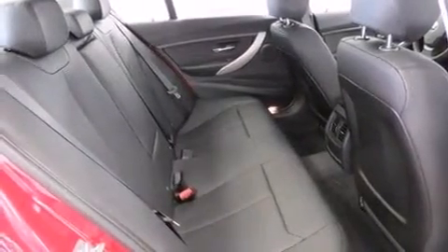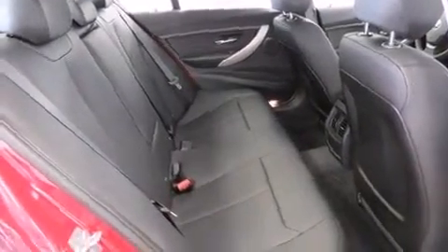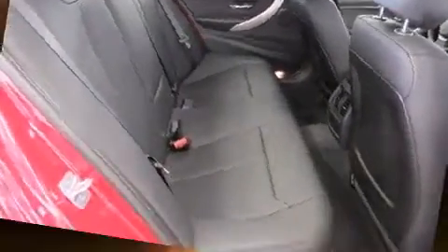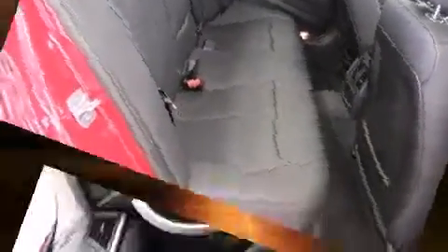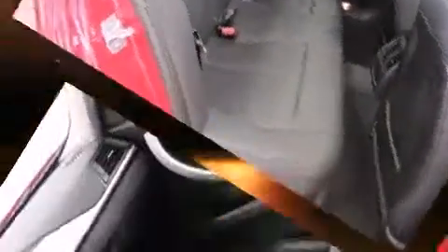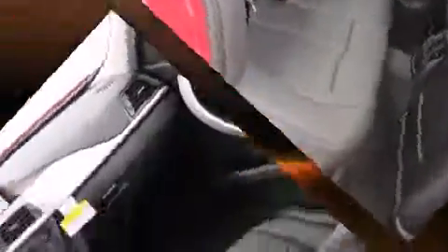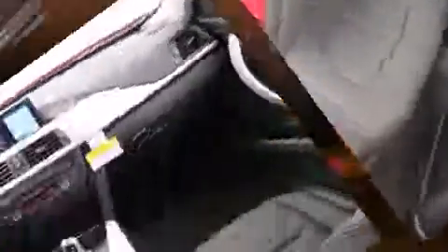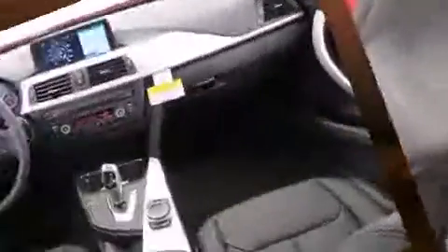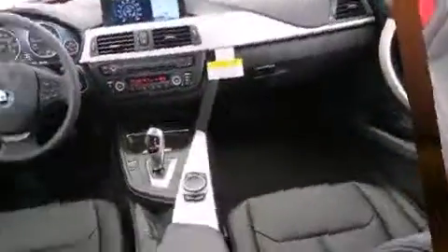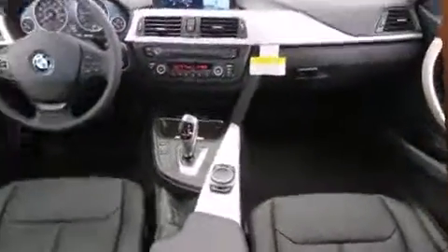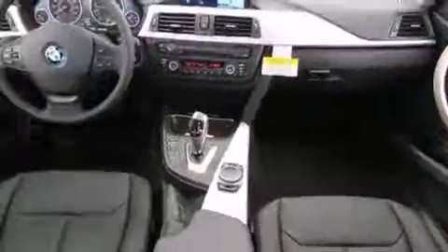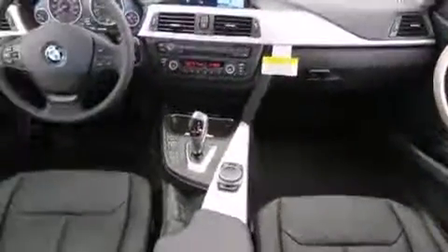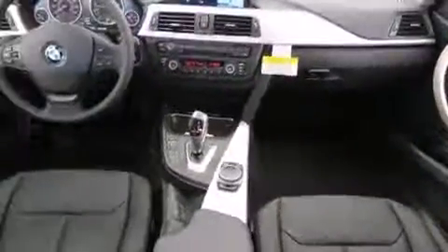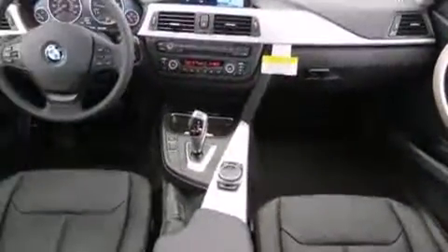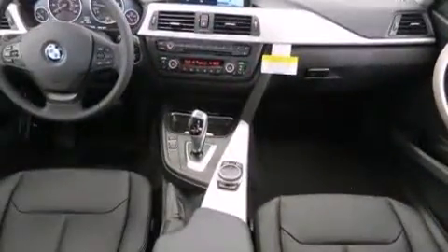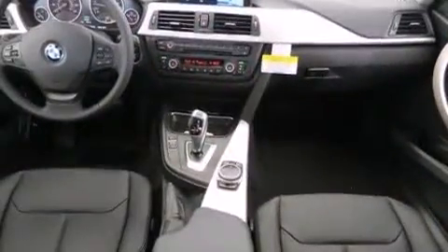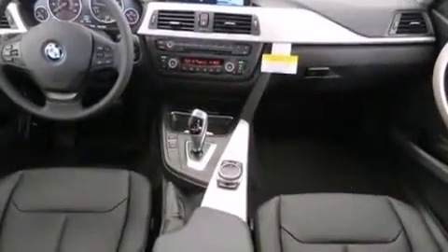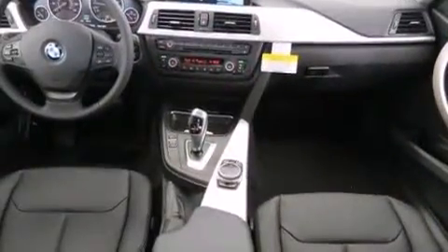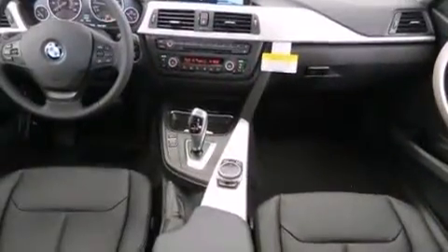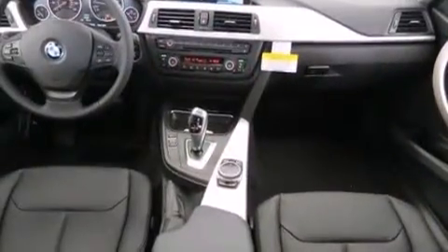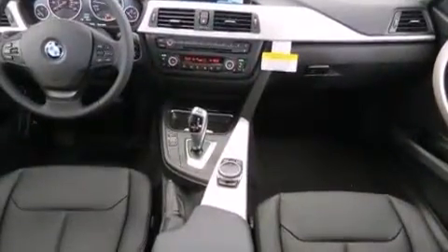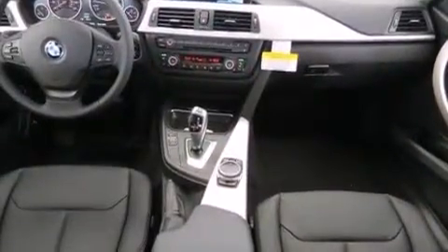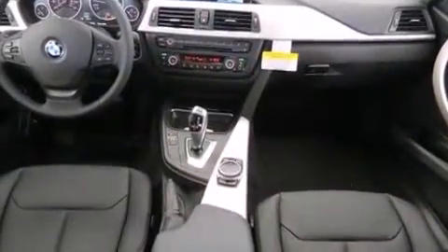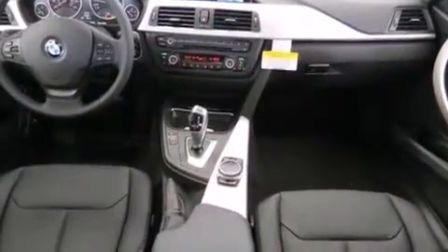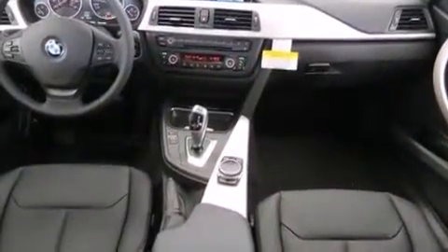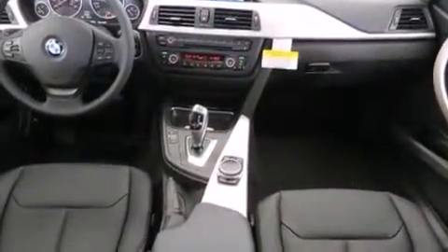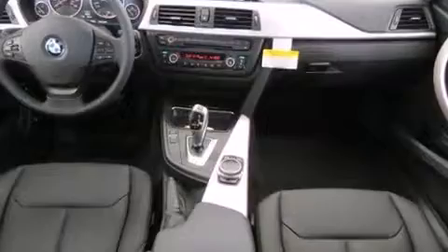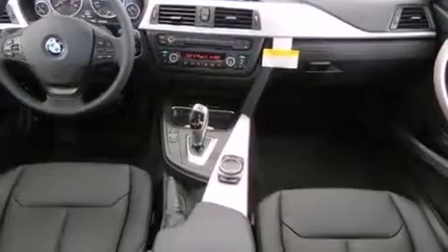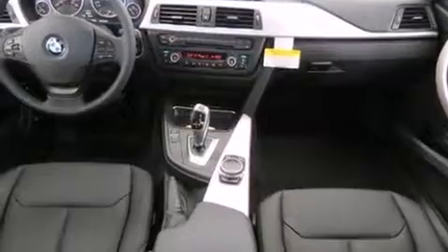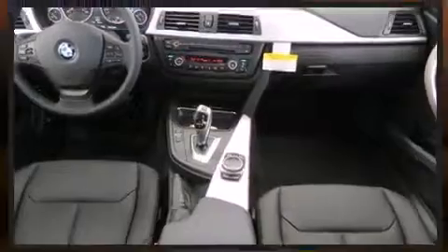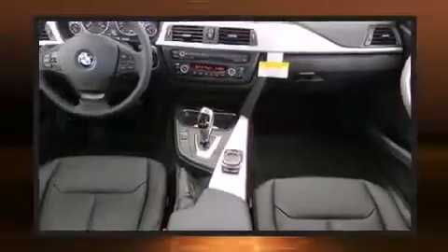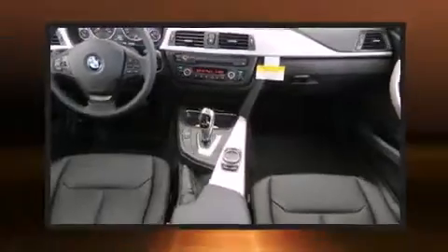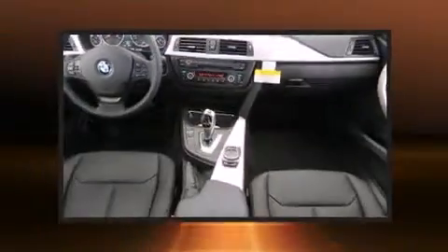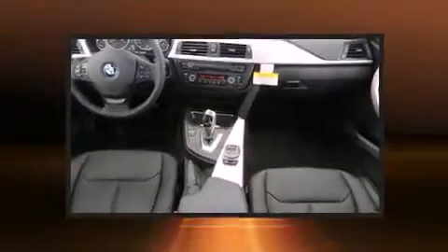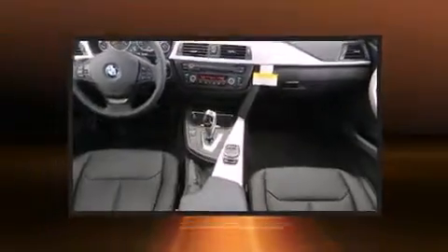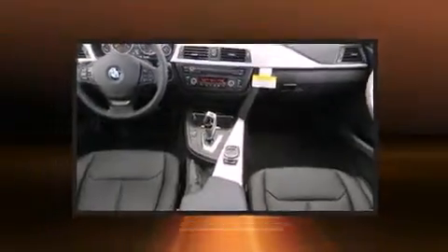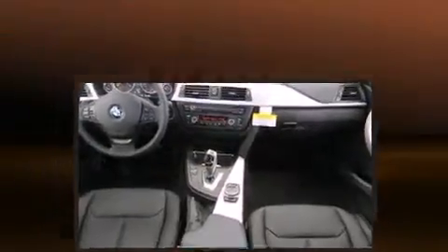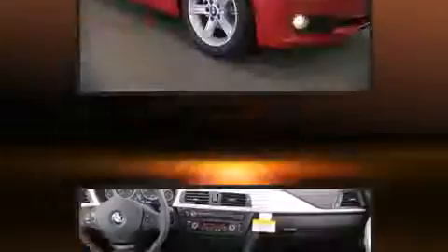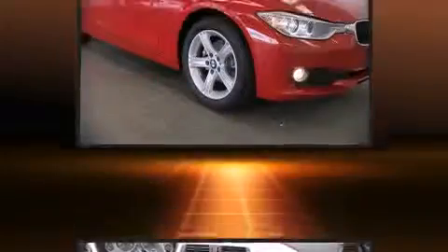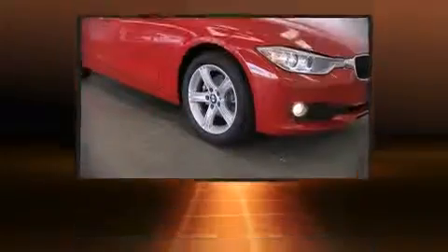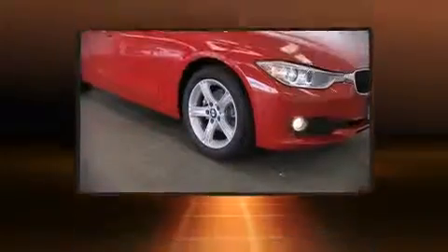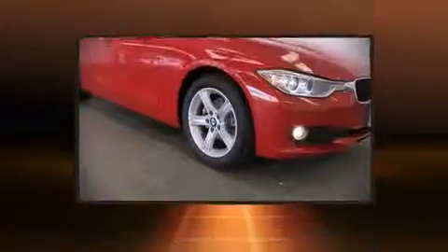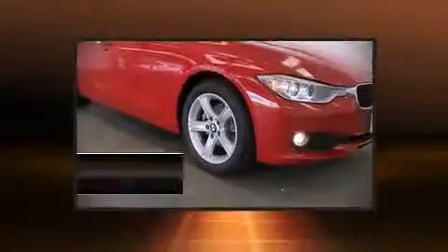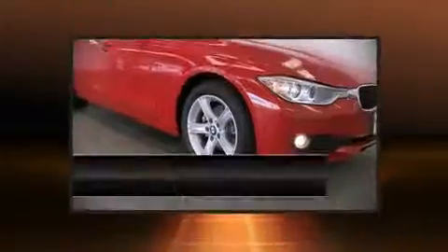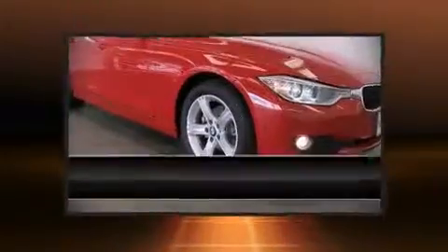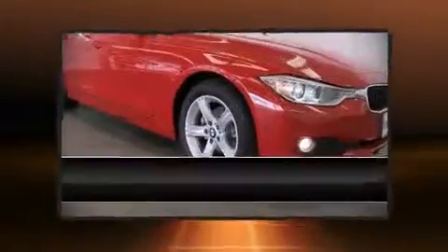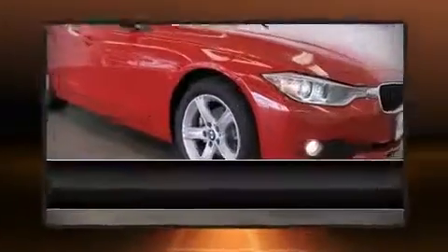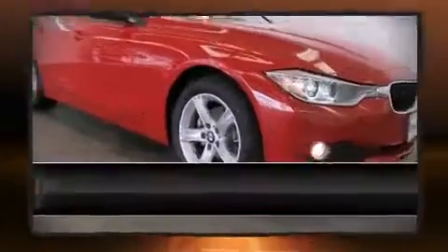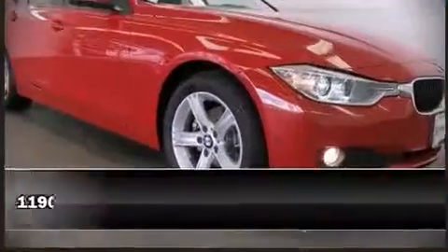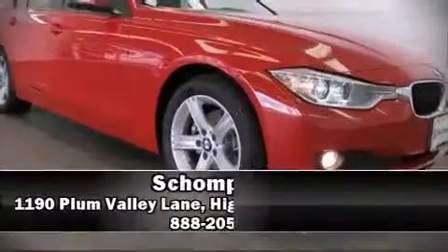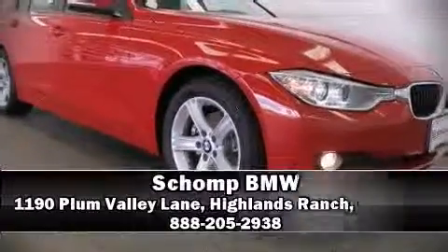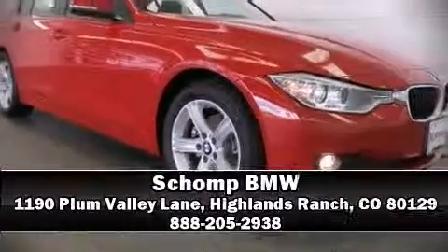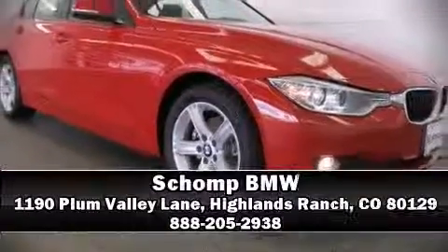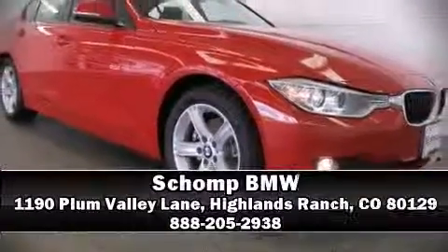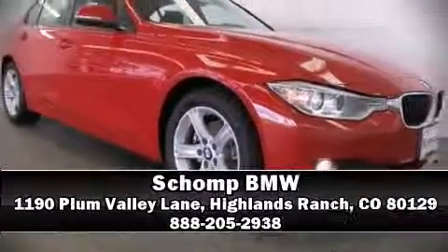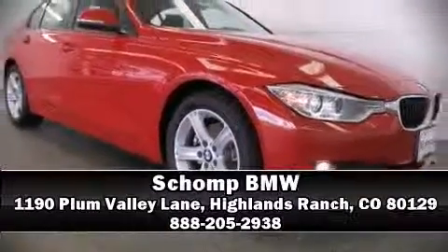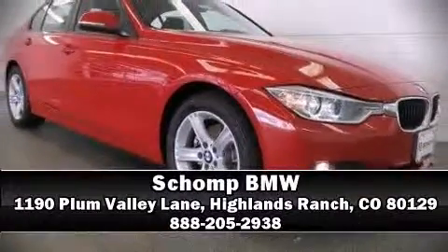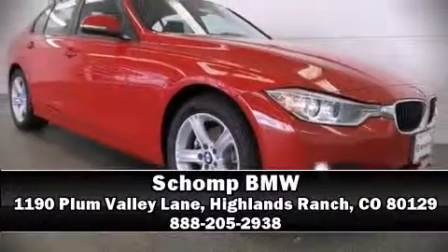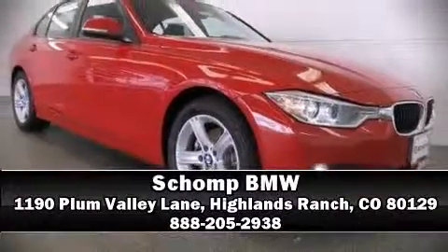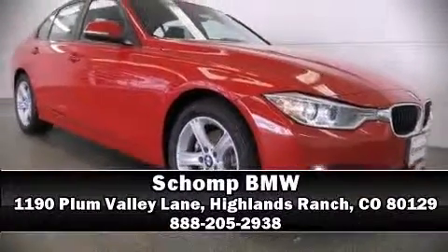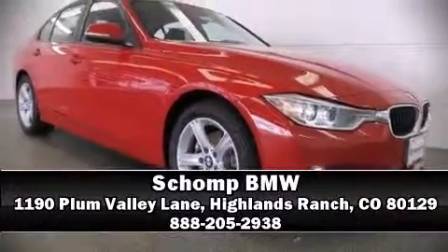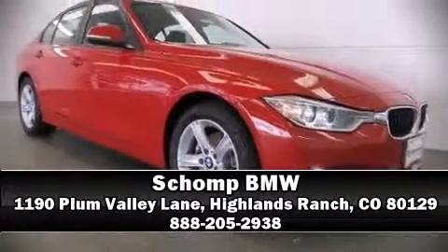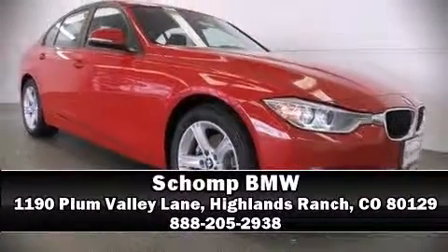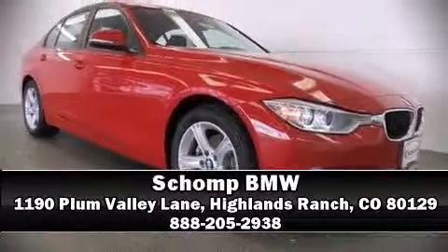Drive with even greater assurance. Stop by our dealership or give us a call for more information.